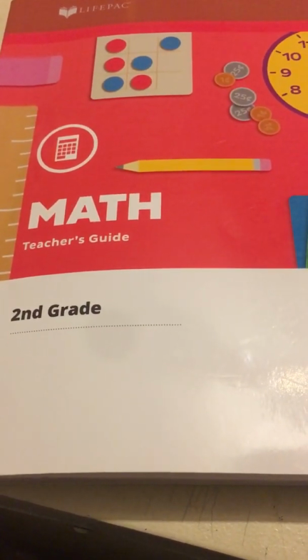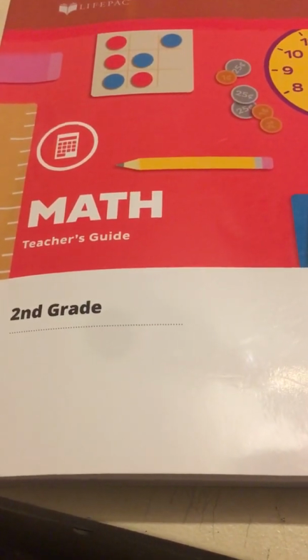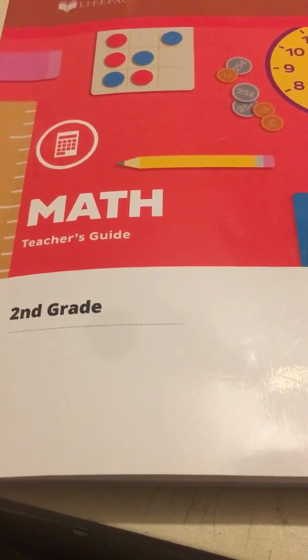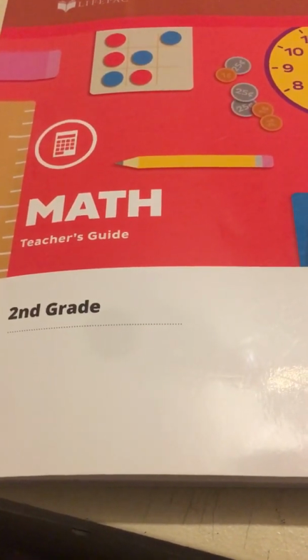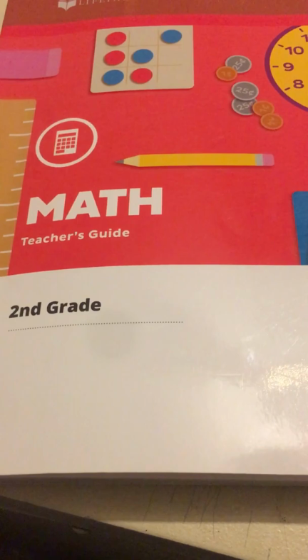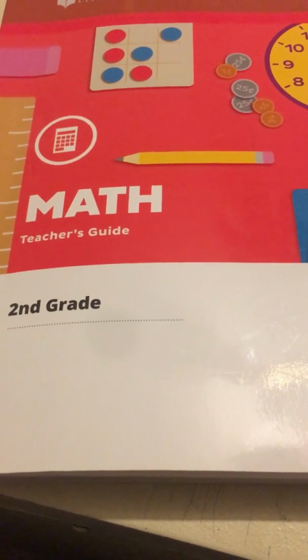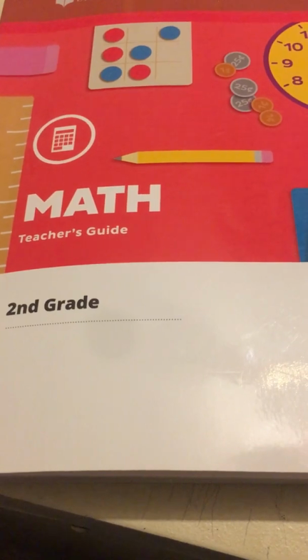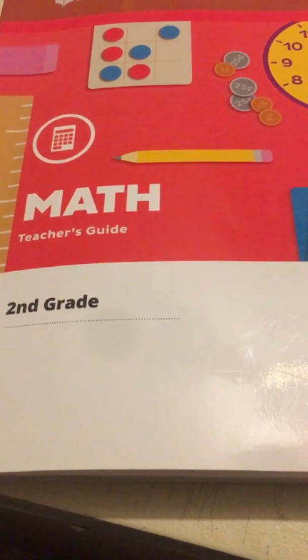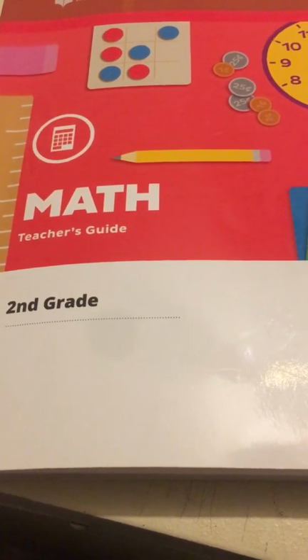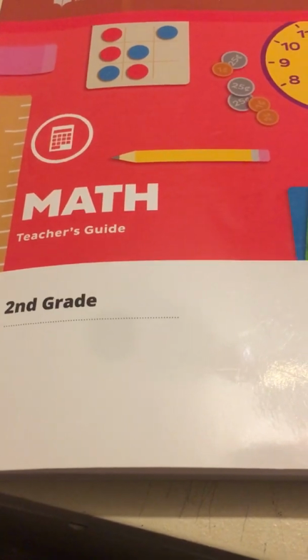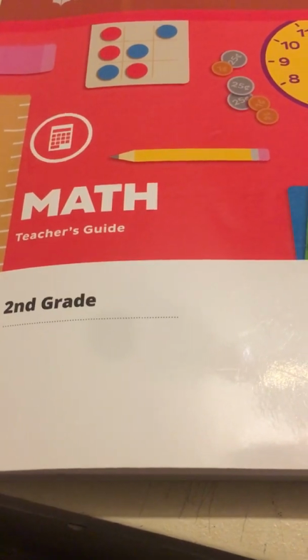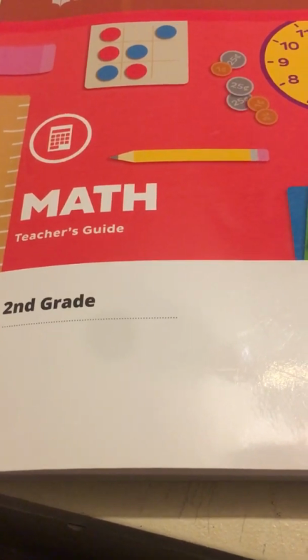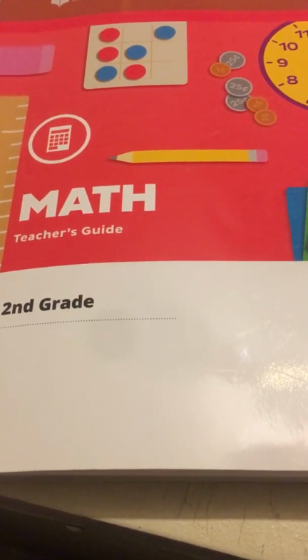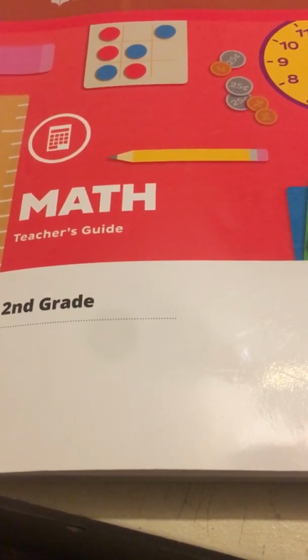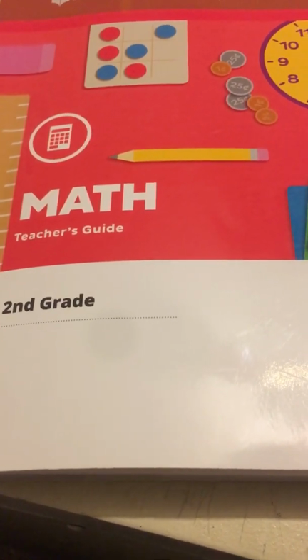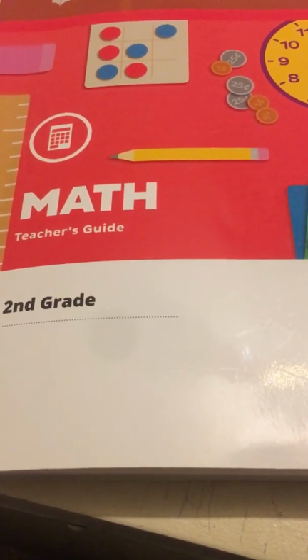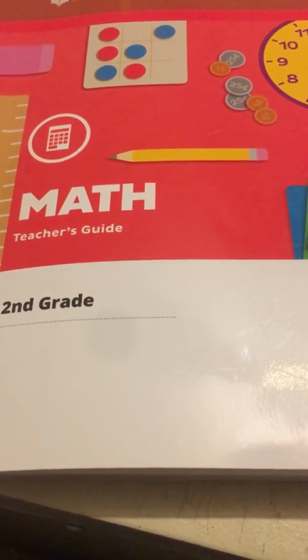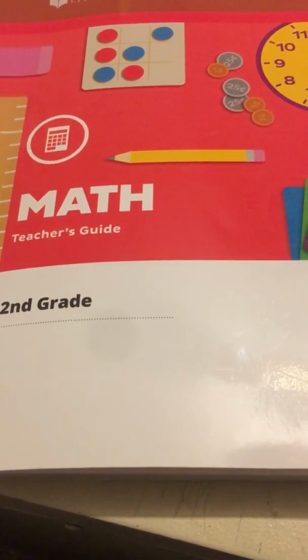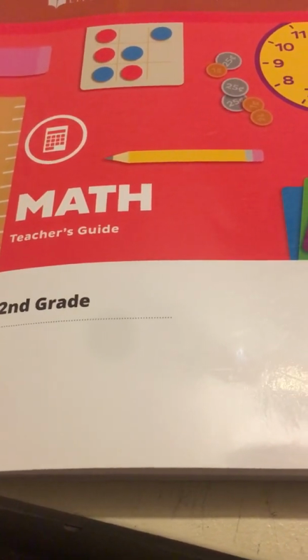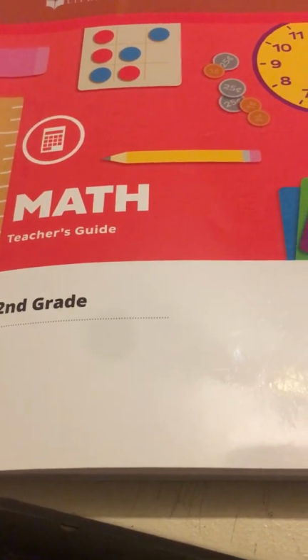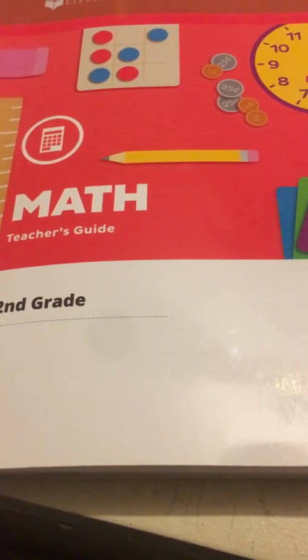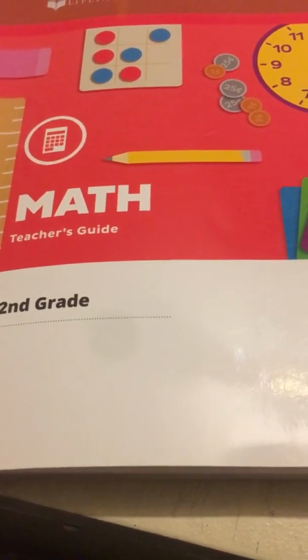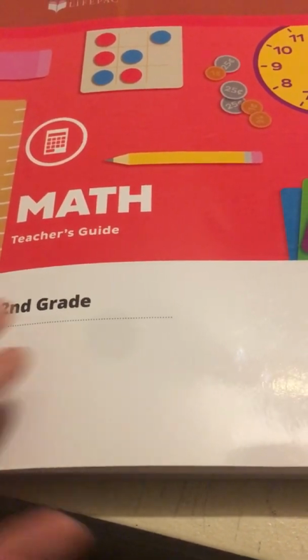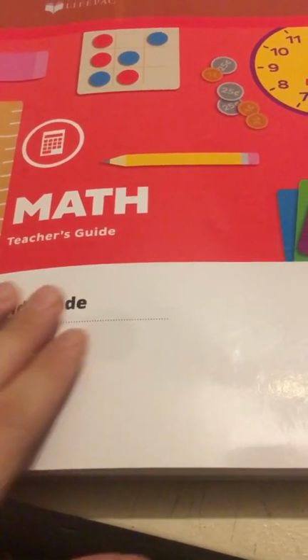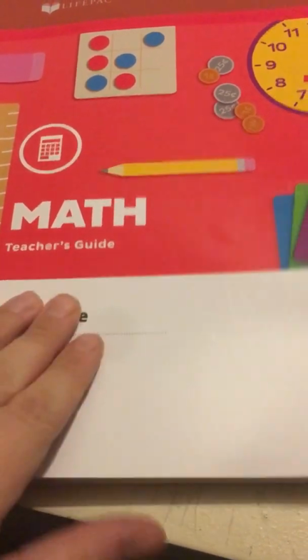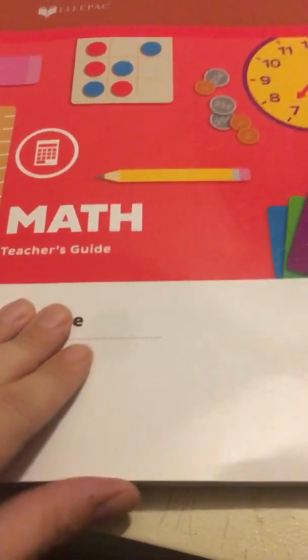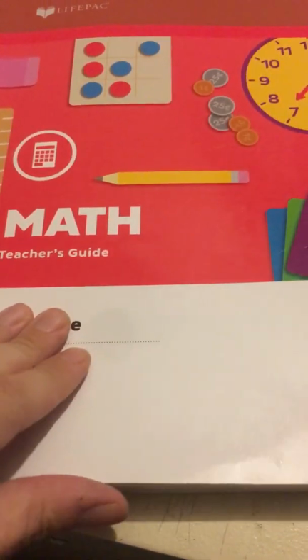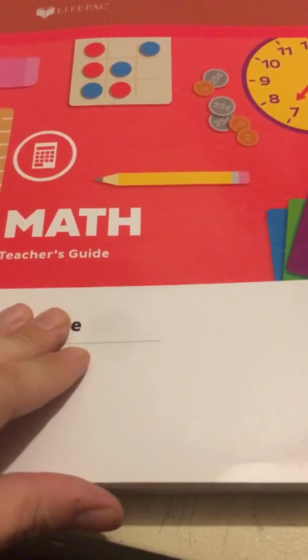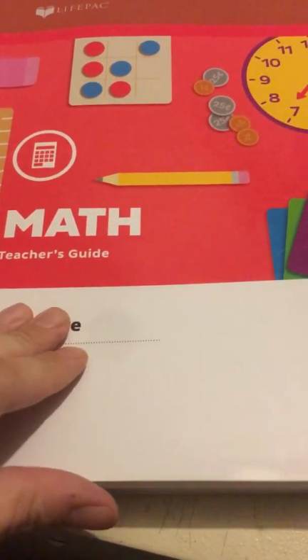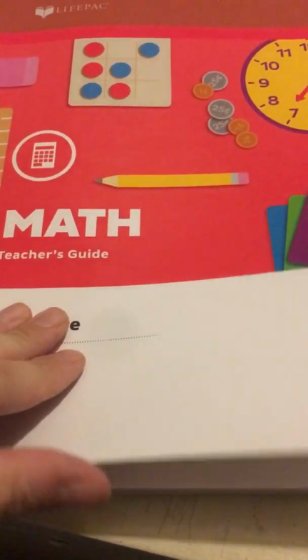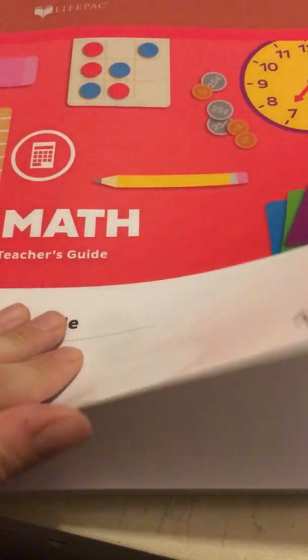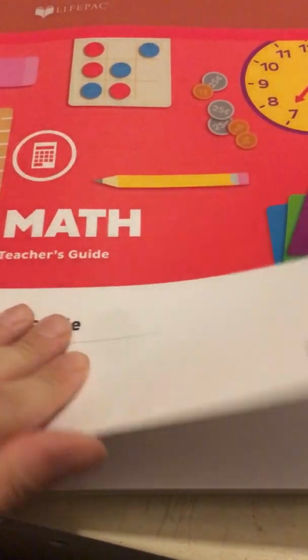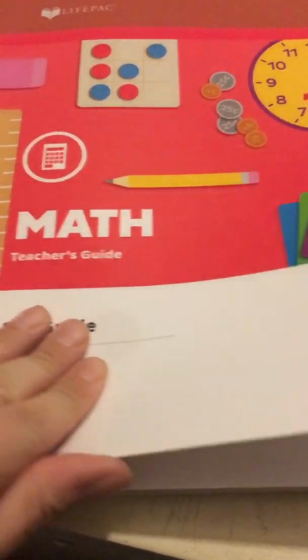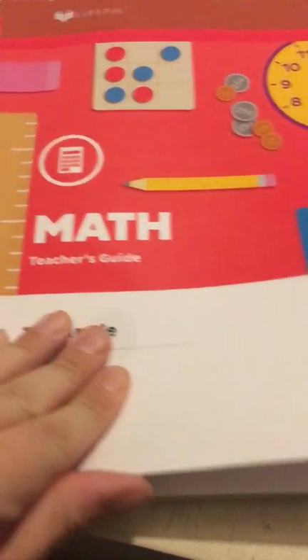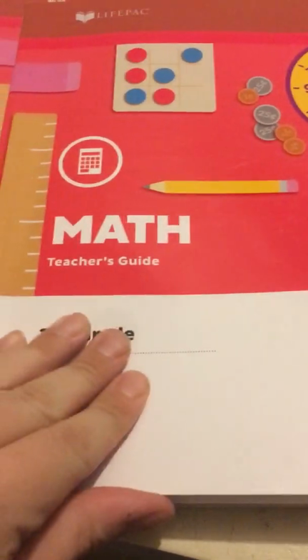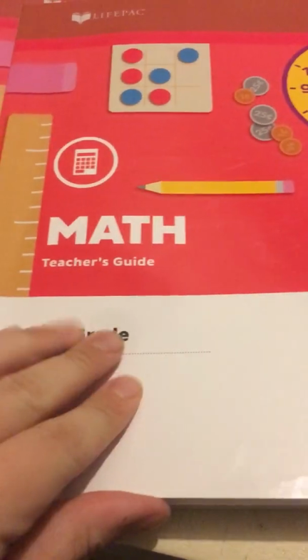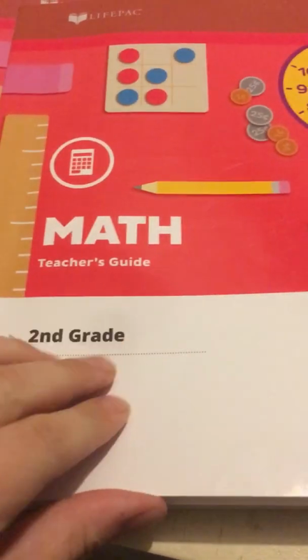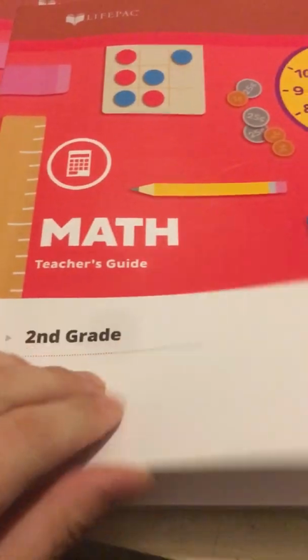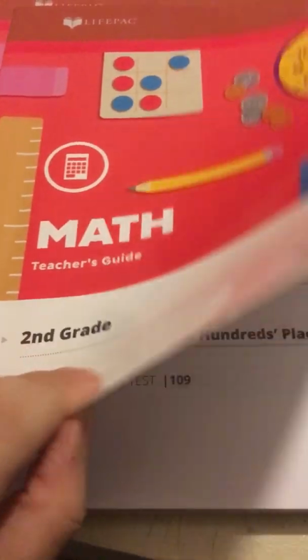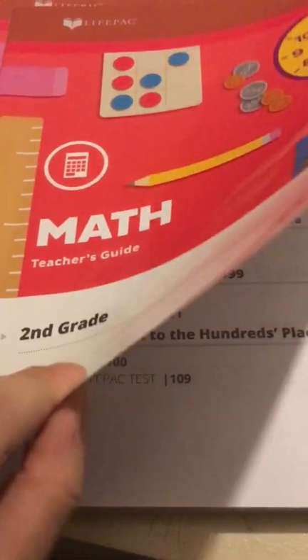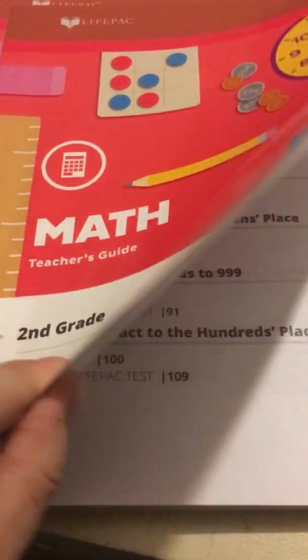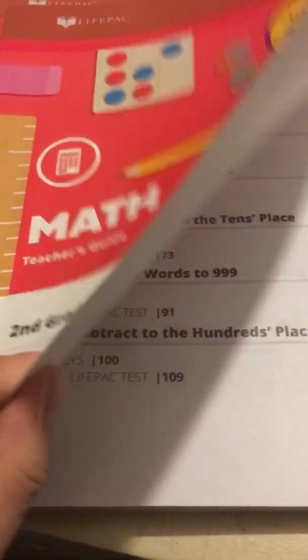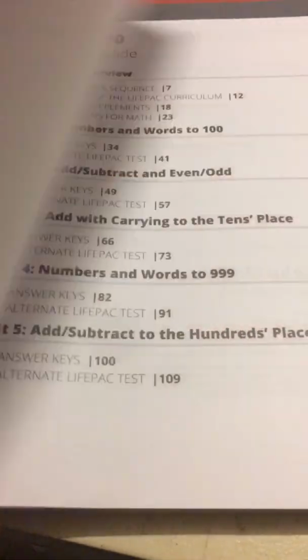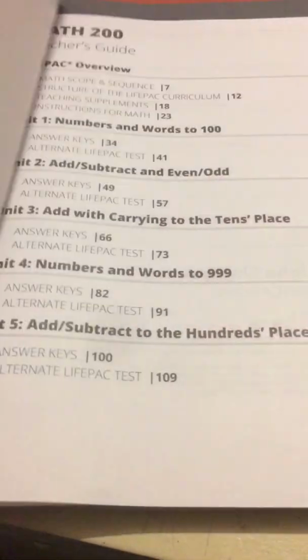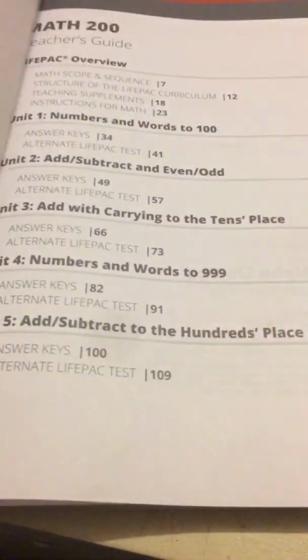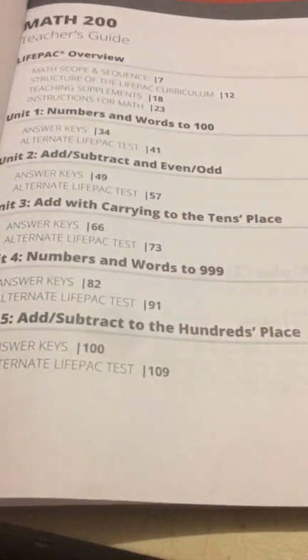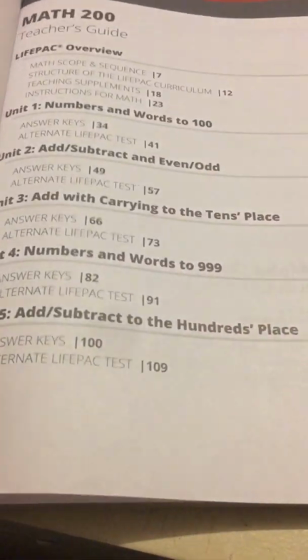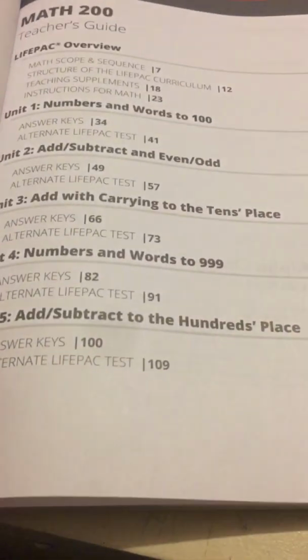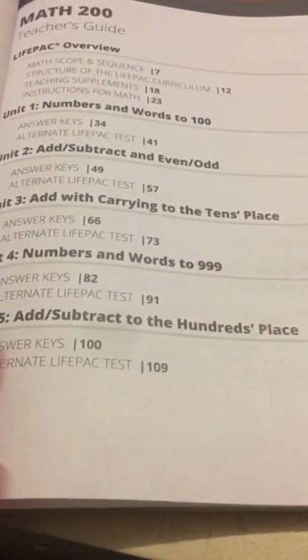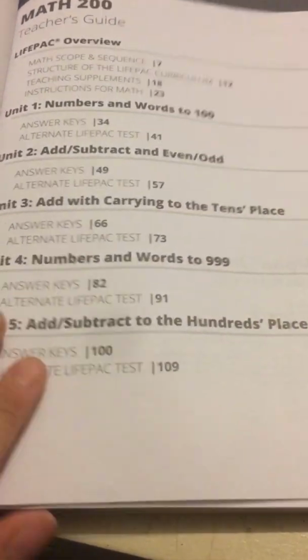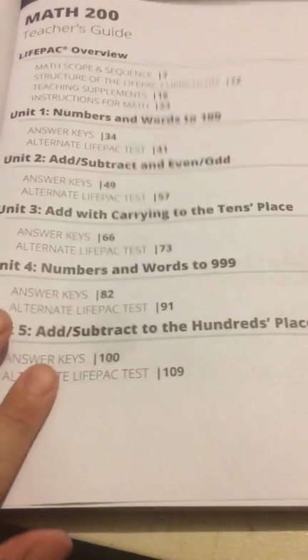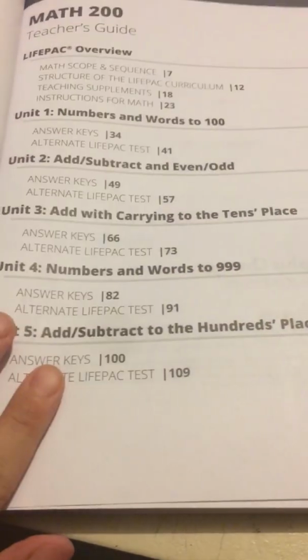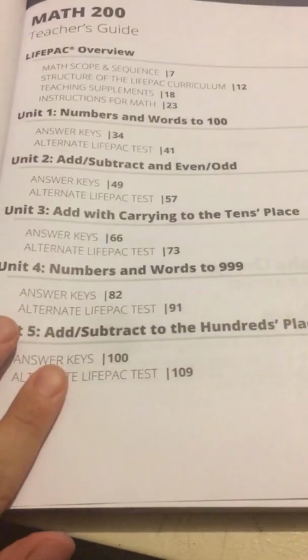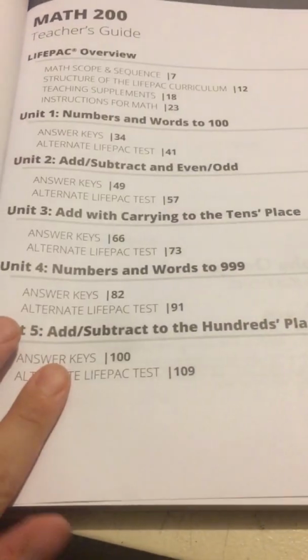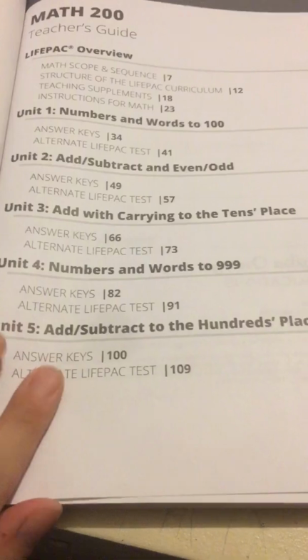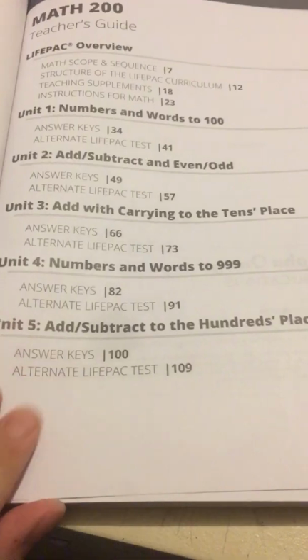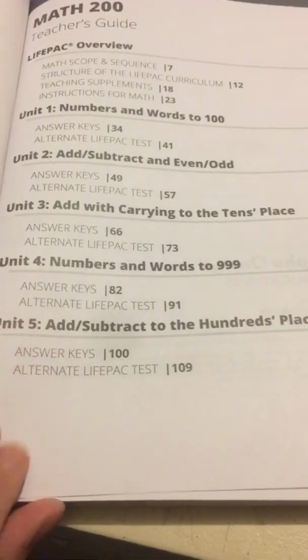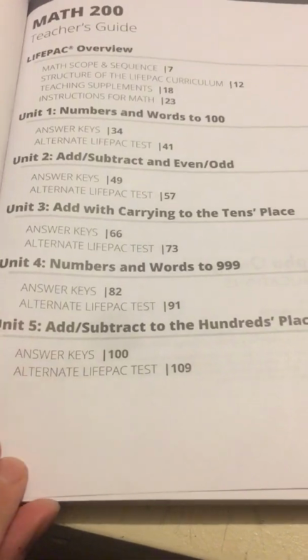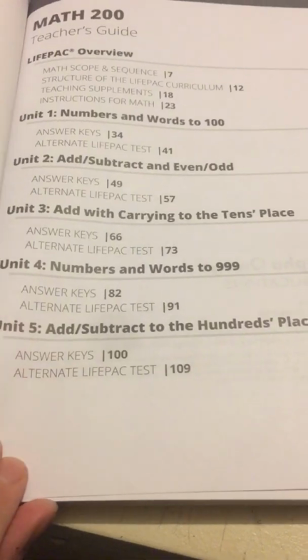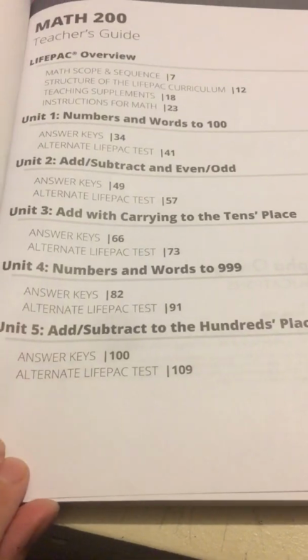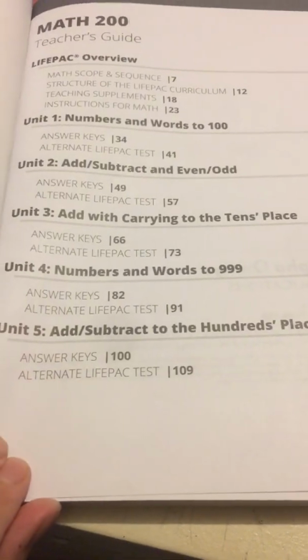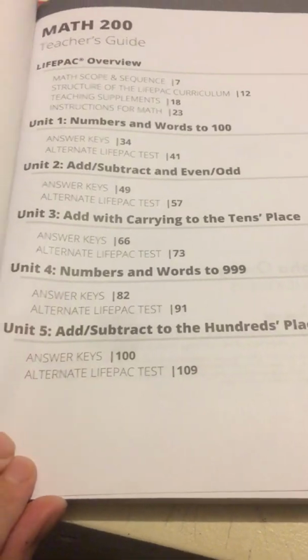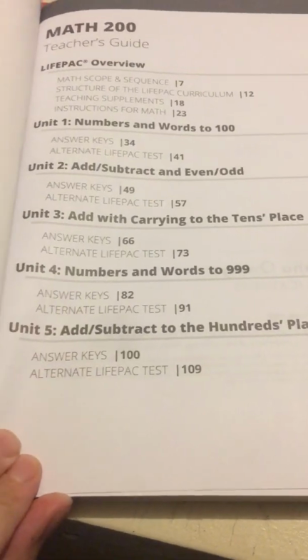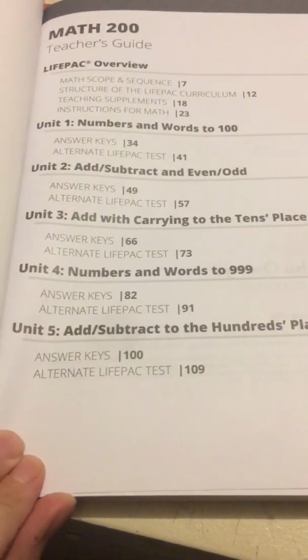I'm not going to flip through every single page. I just want to give you the idea of how it's laid out.